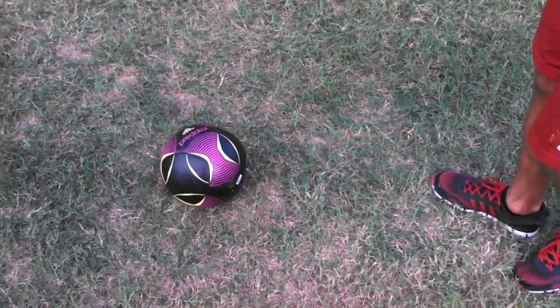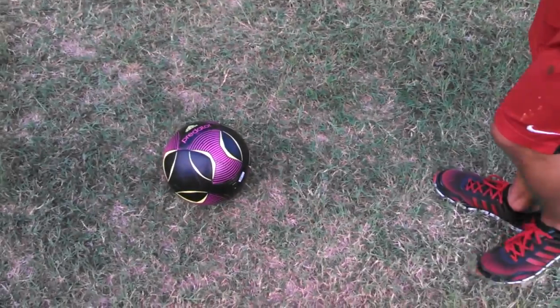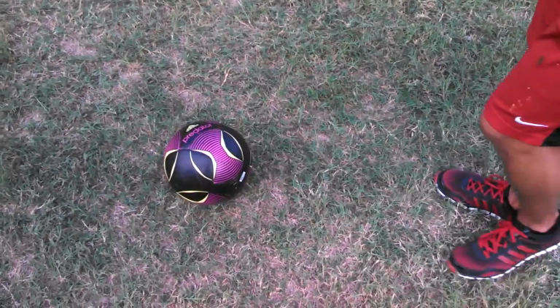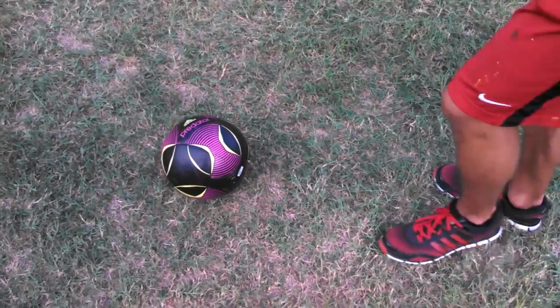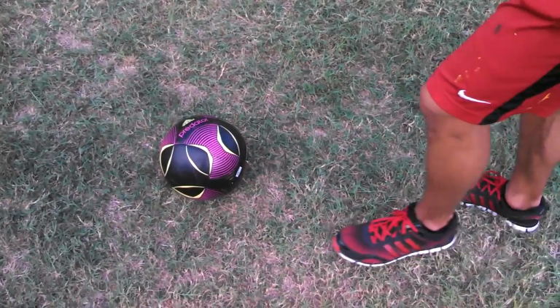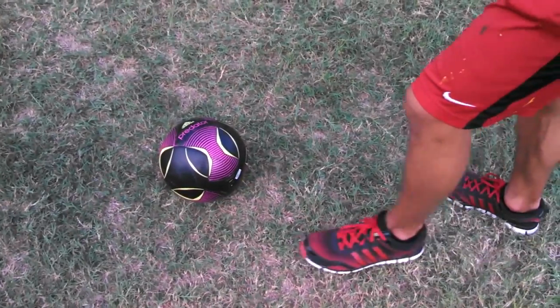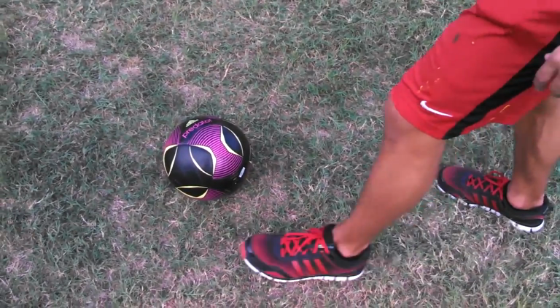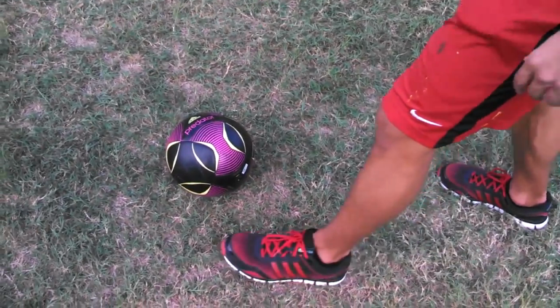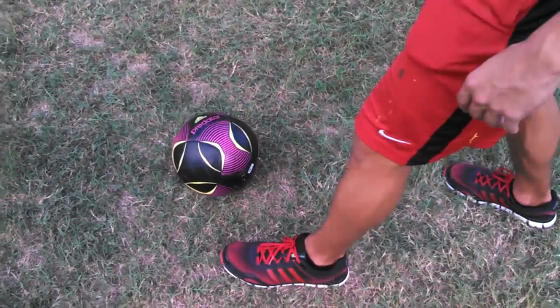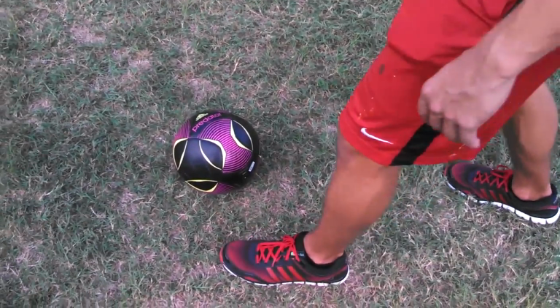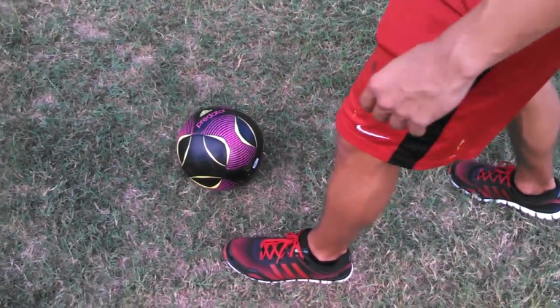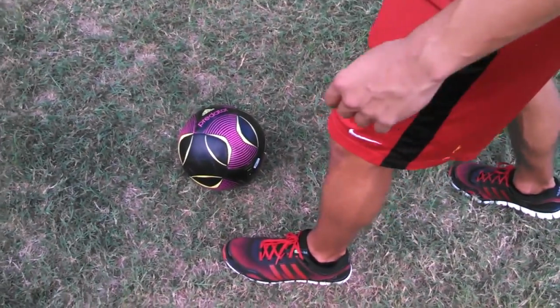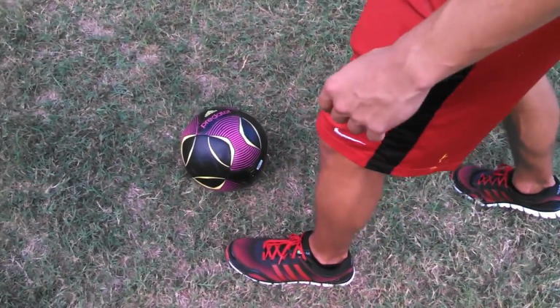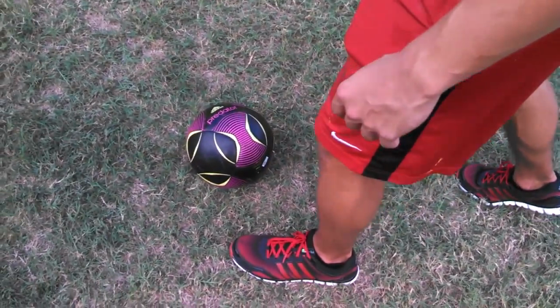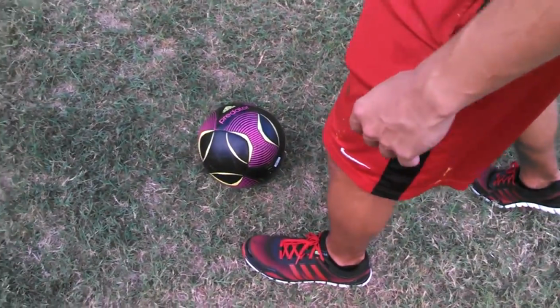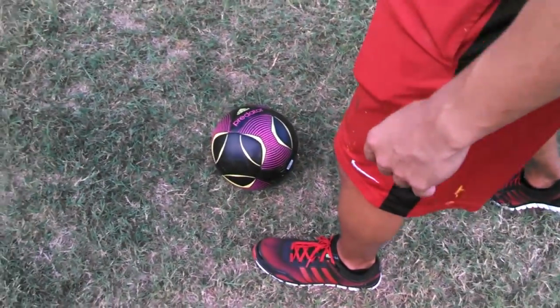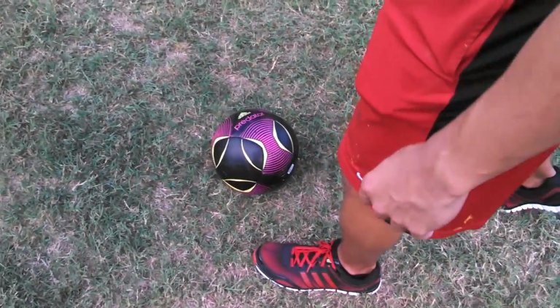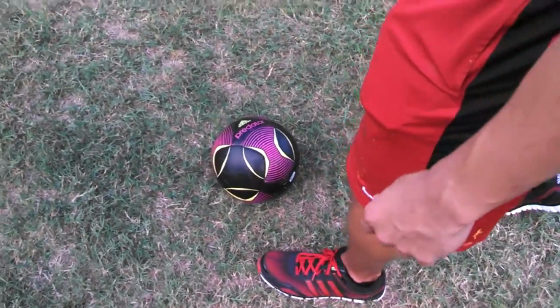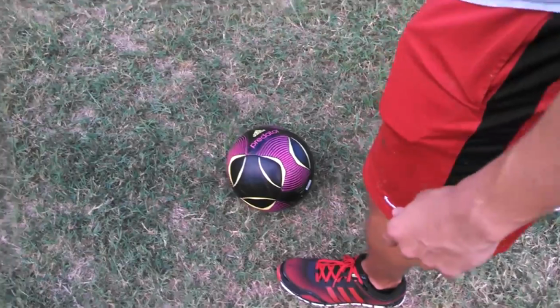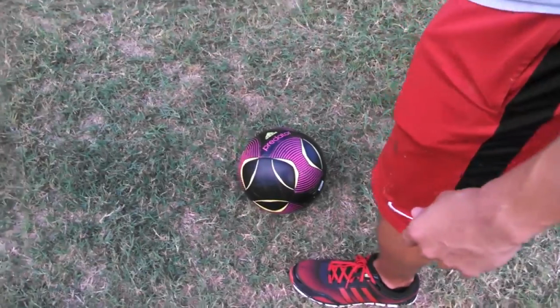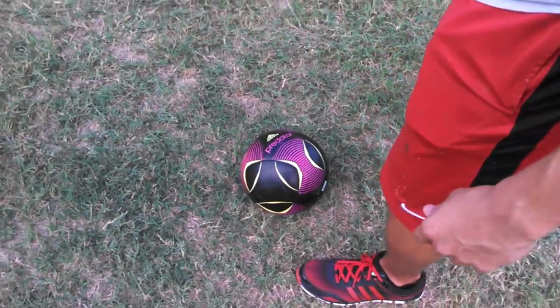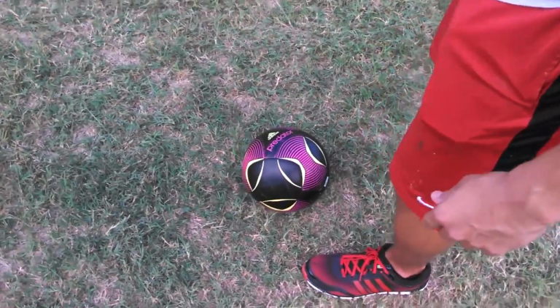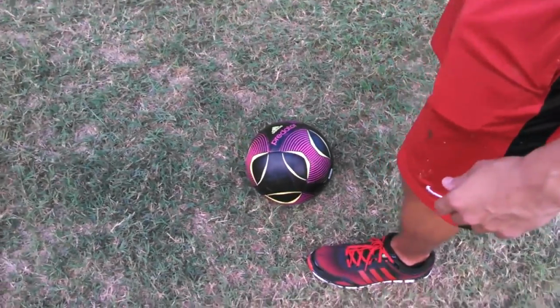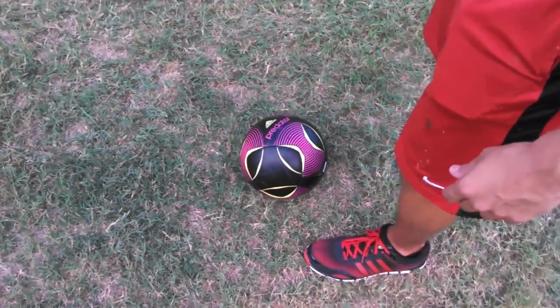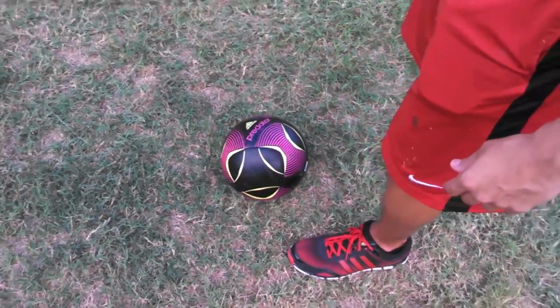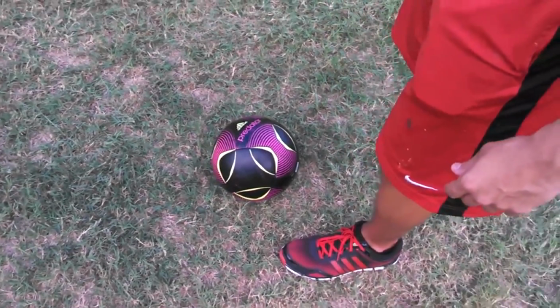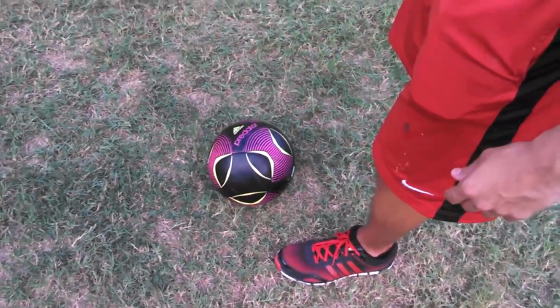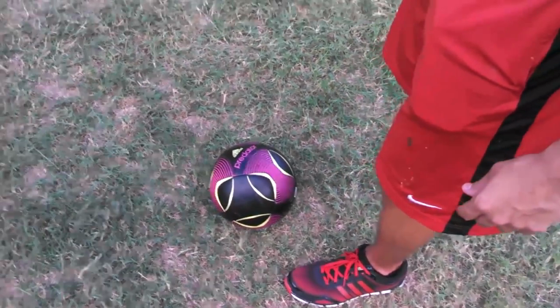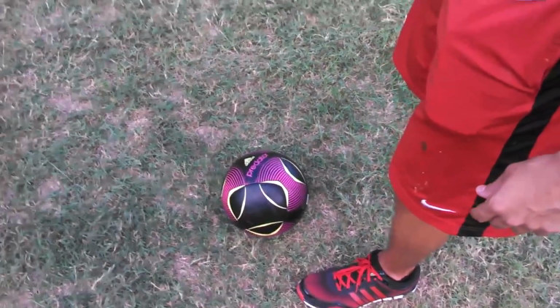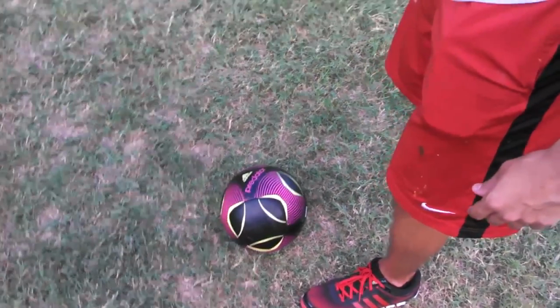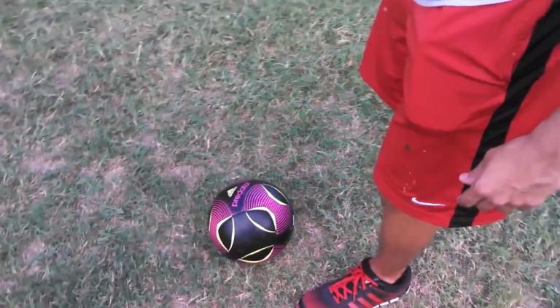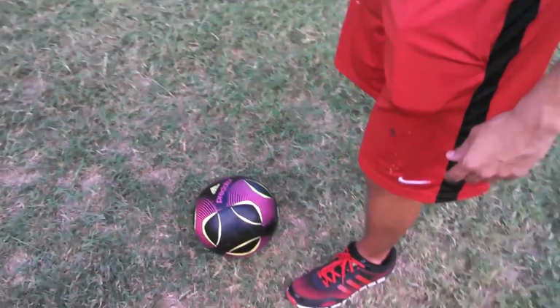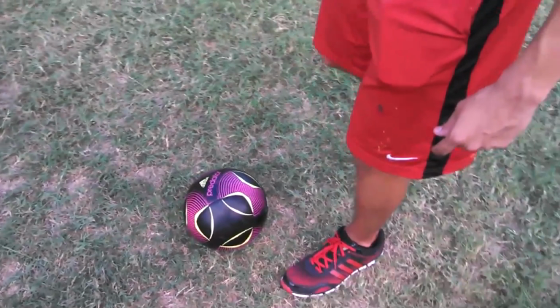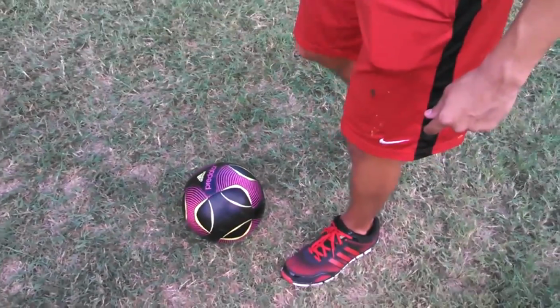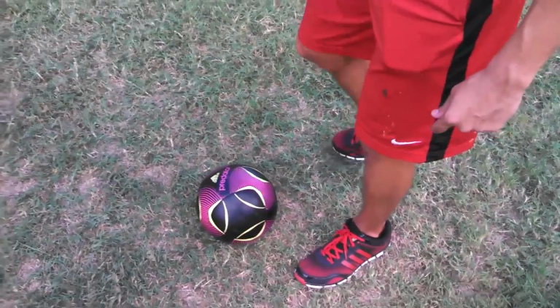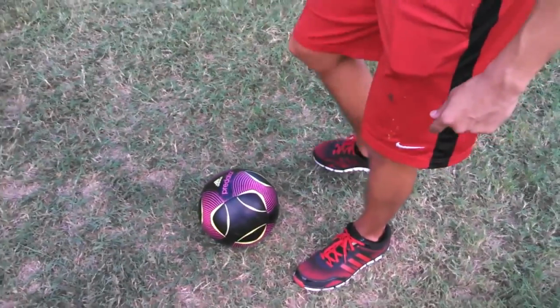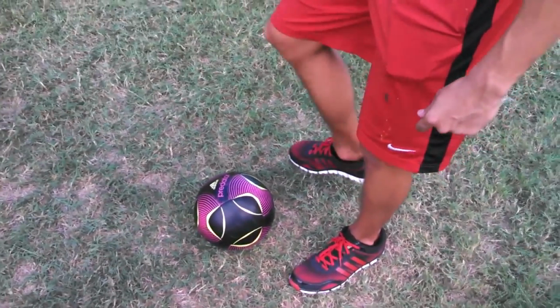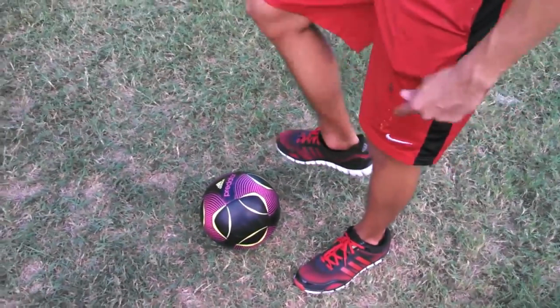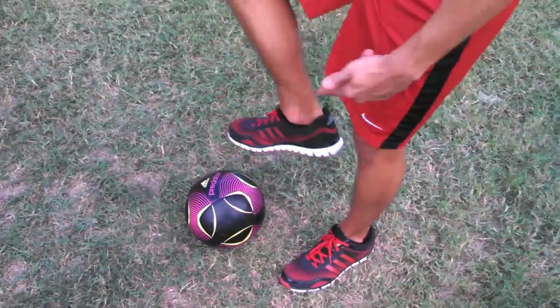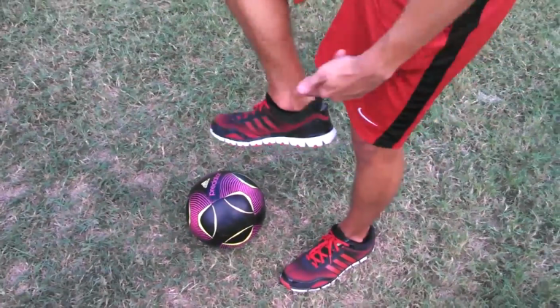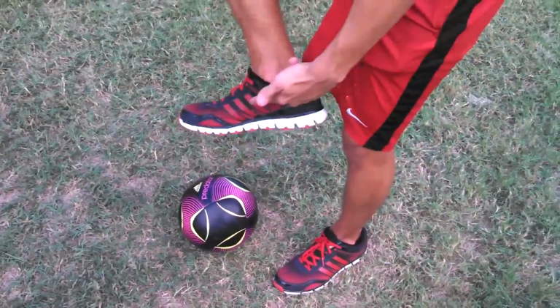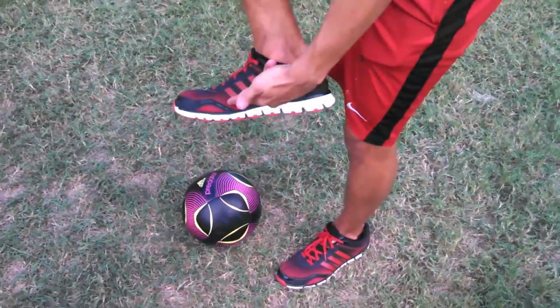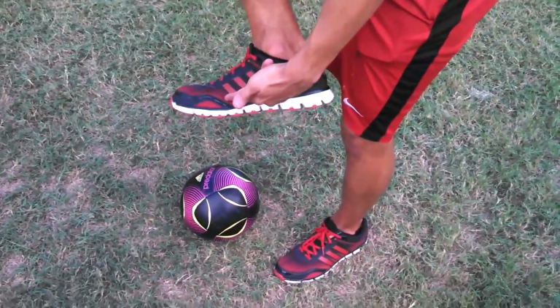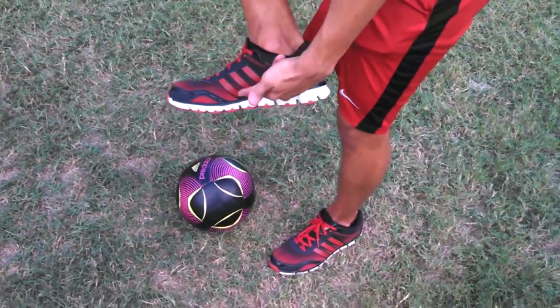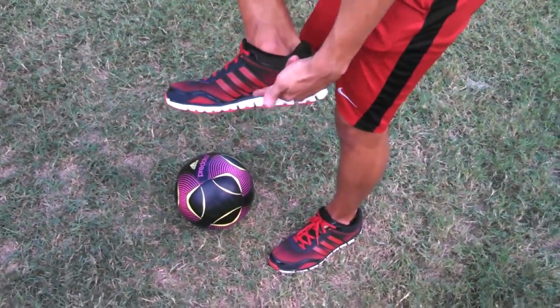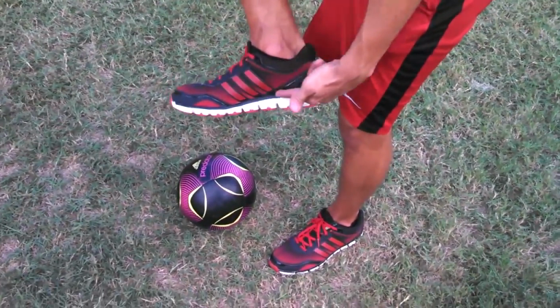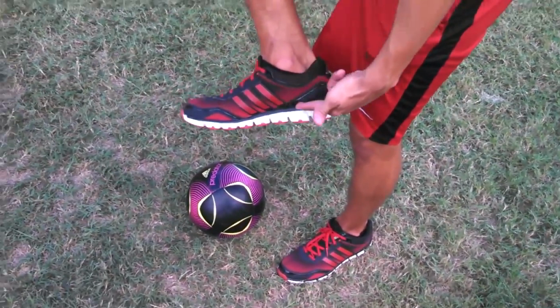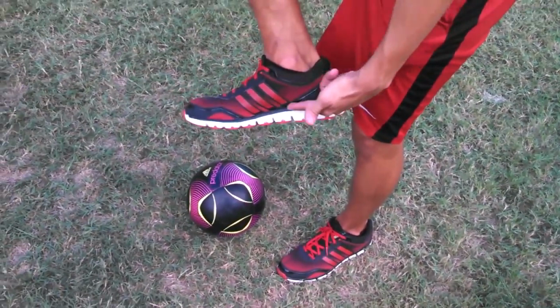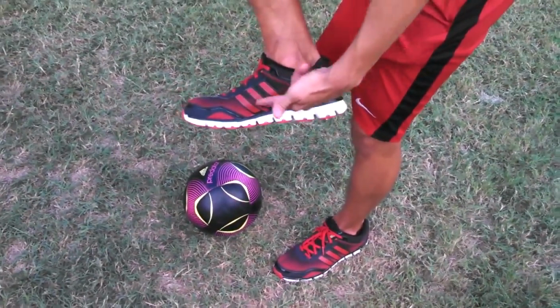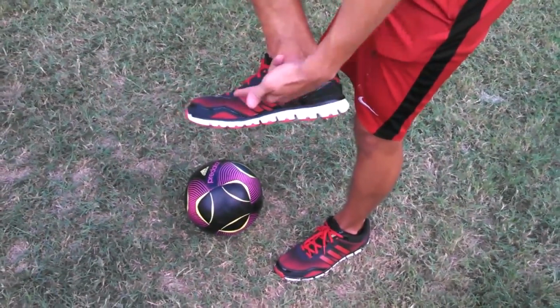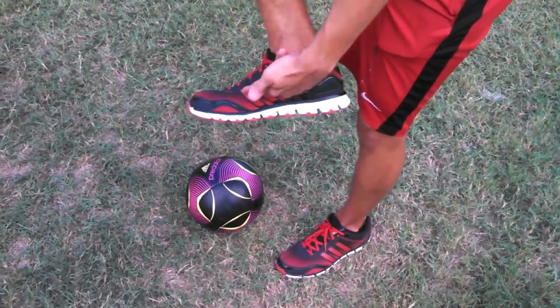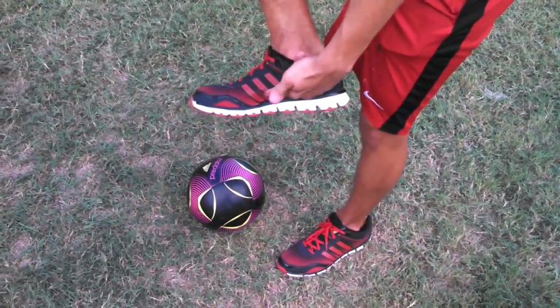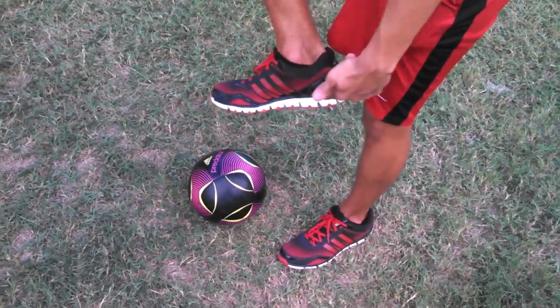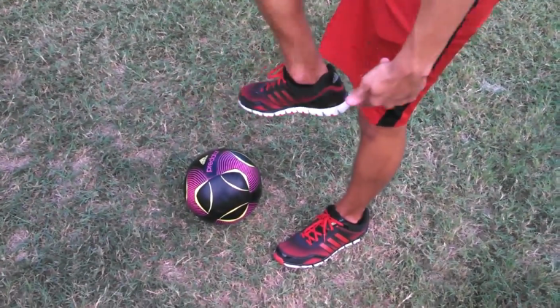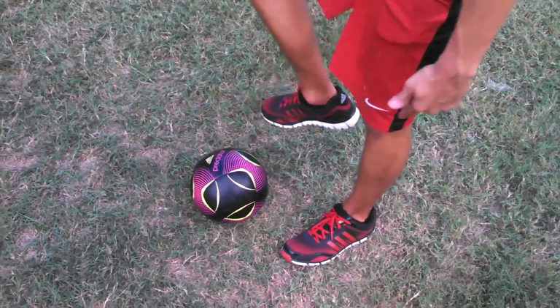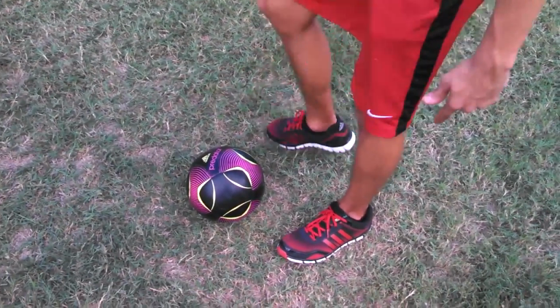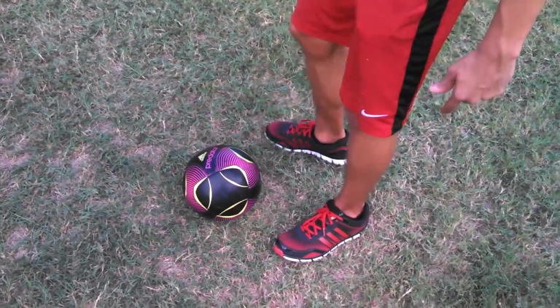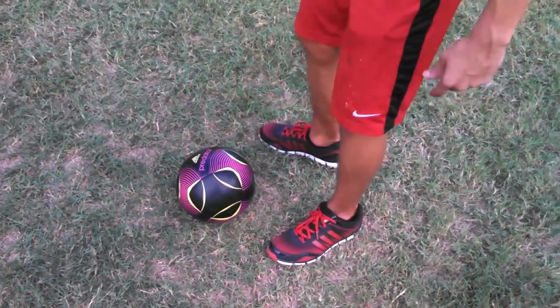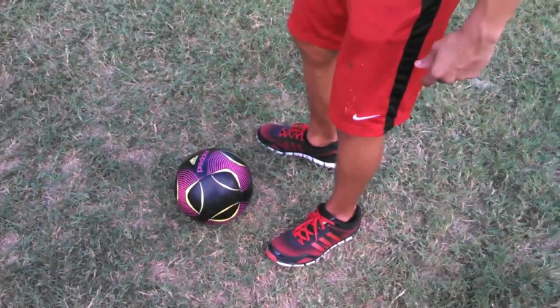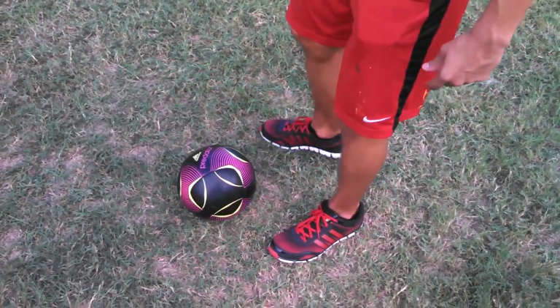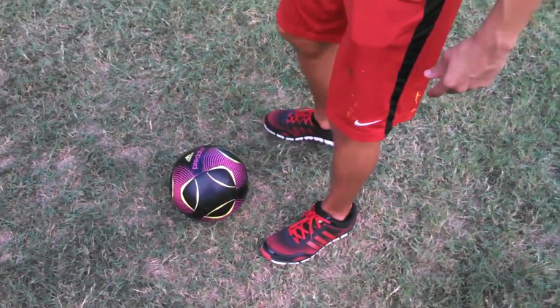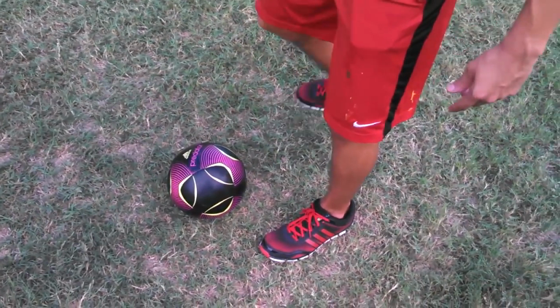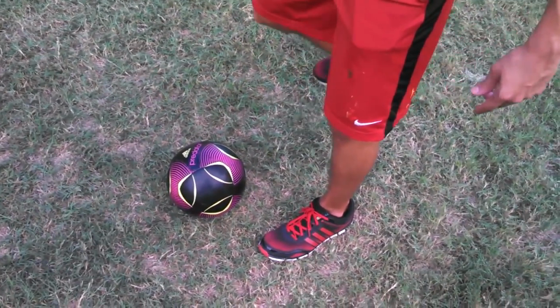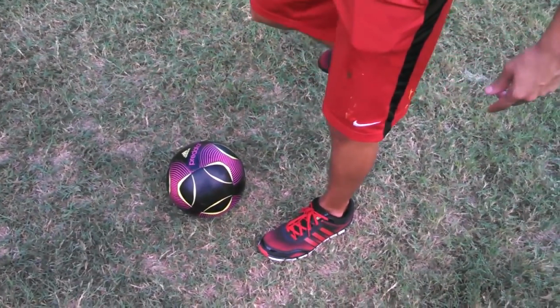To pass the ball, approach it in the same way as a shot, and hit the ball with the side of your foot in order to control its direction.